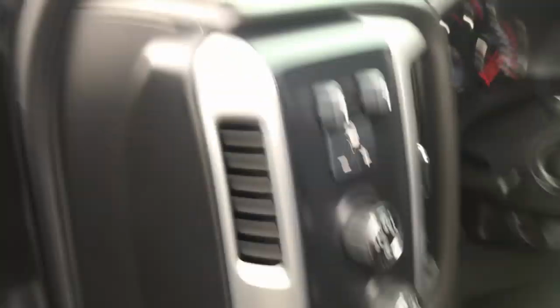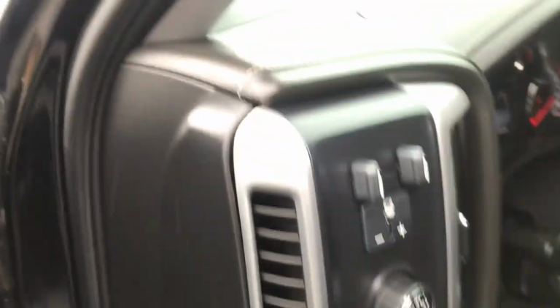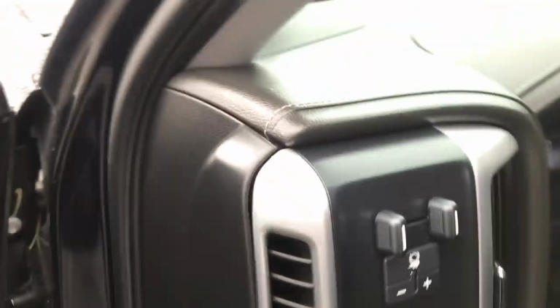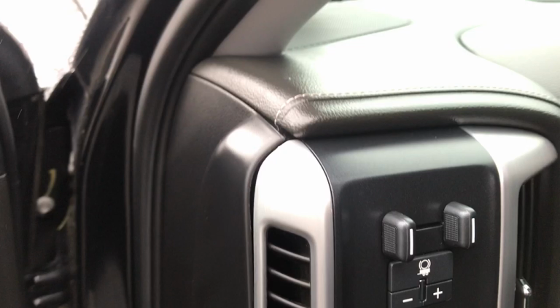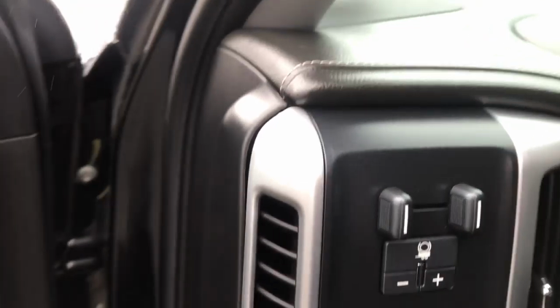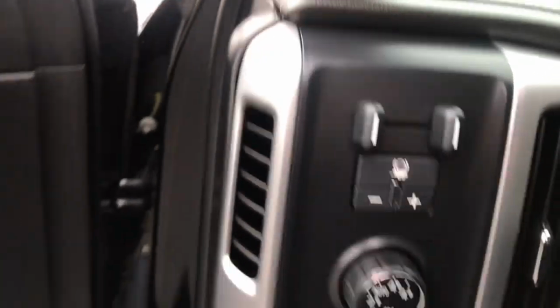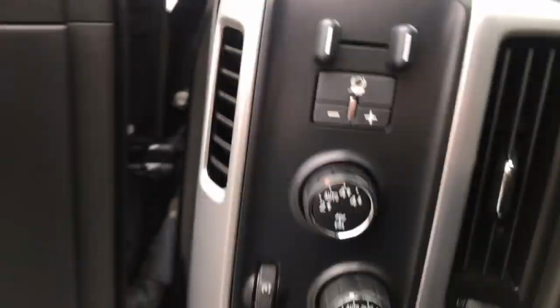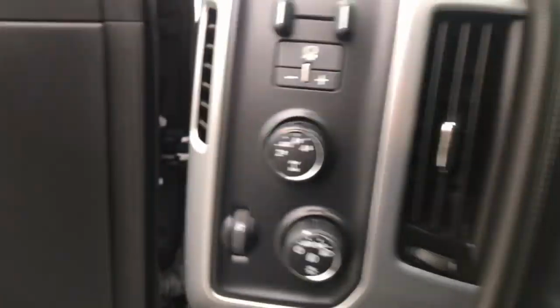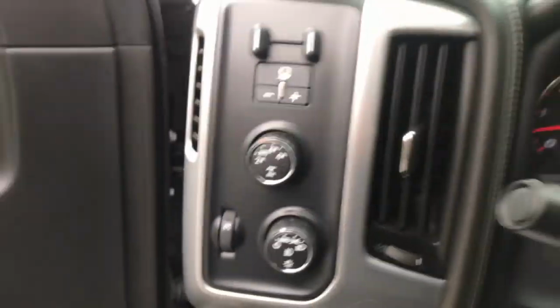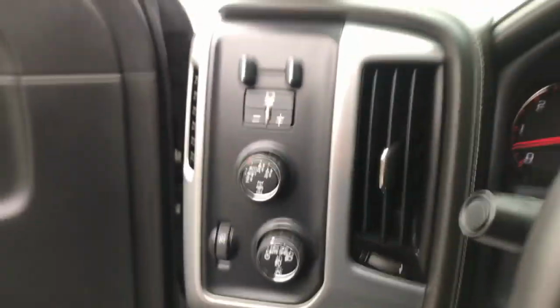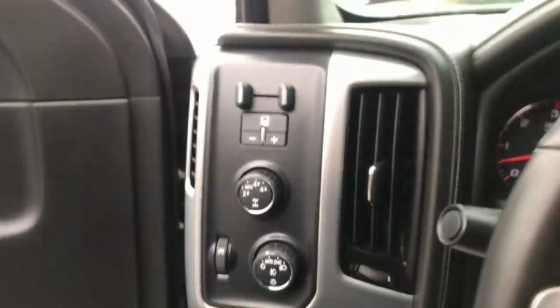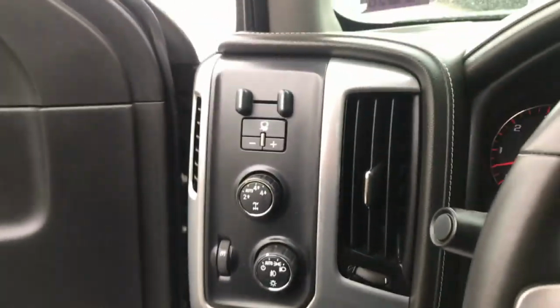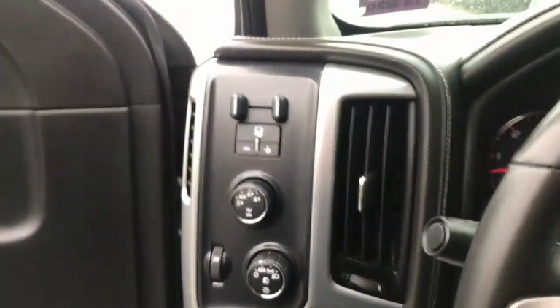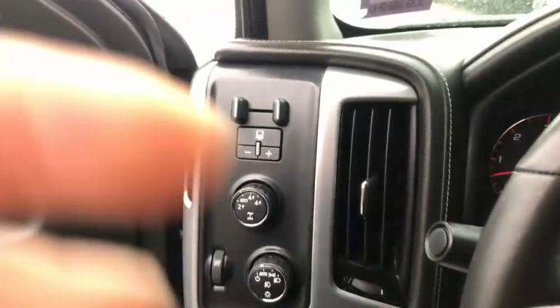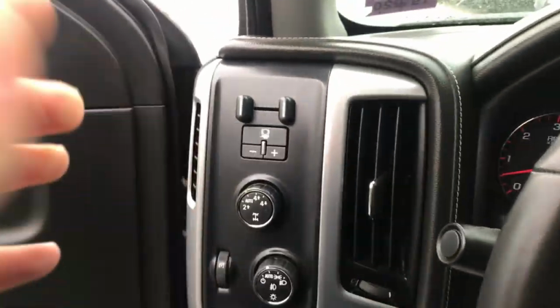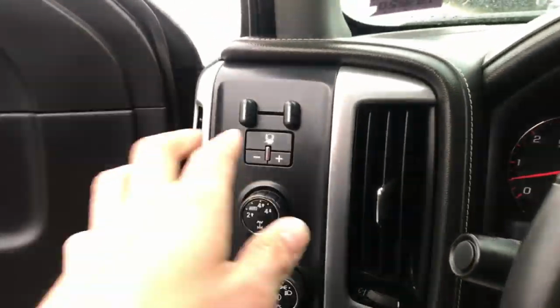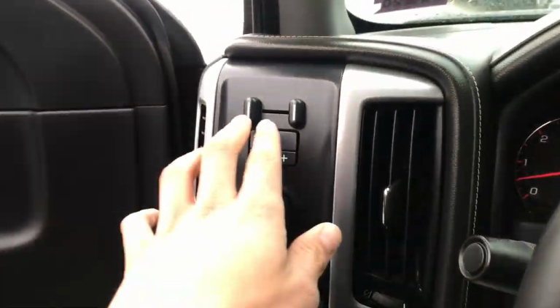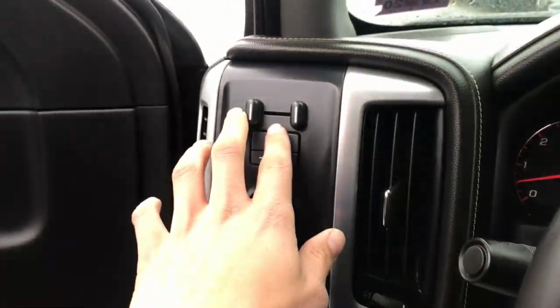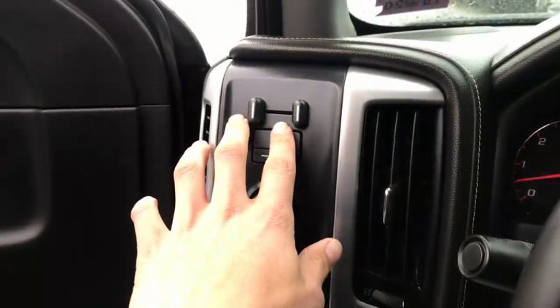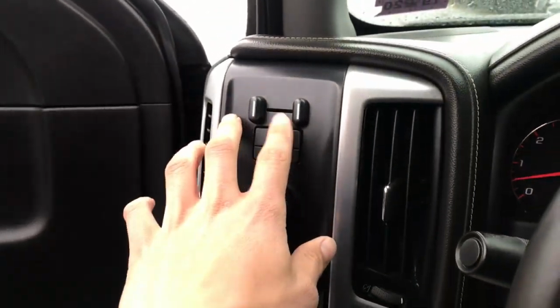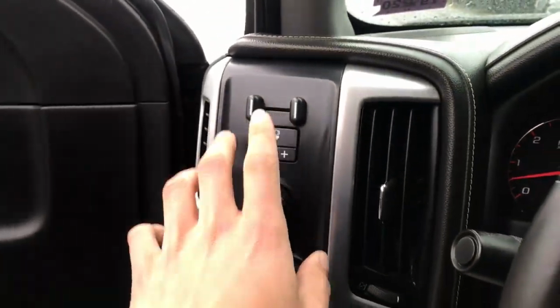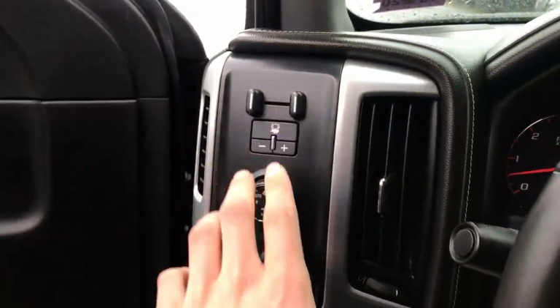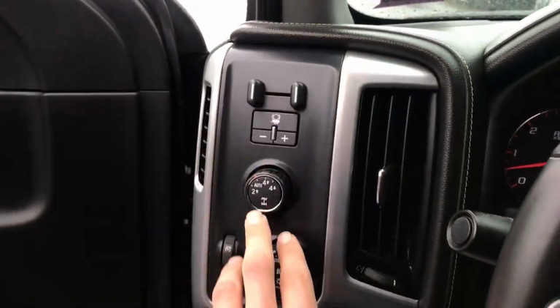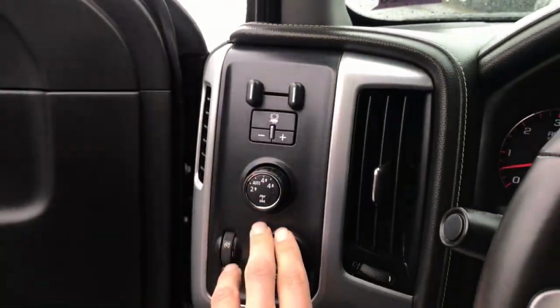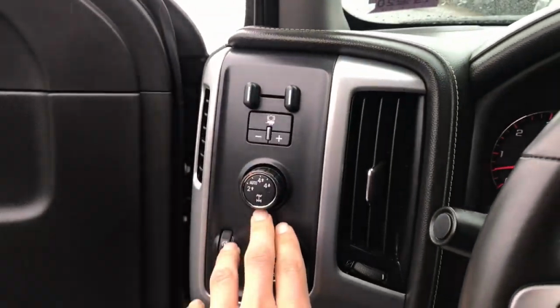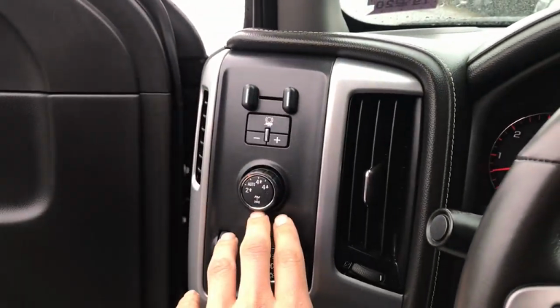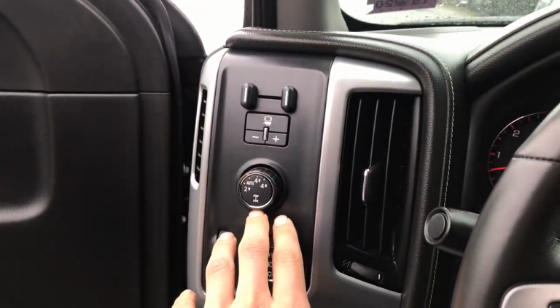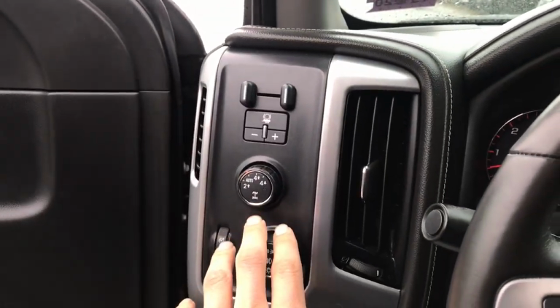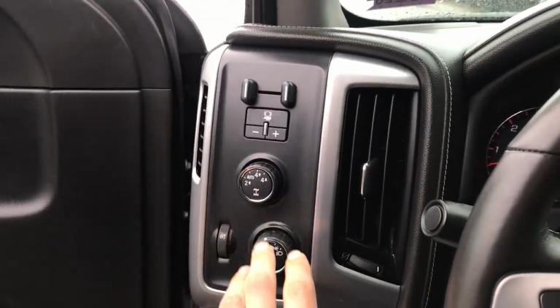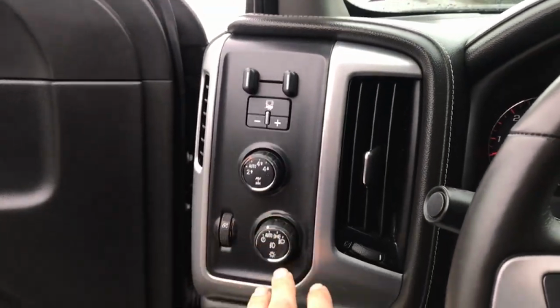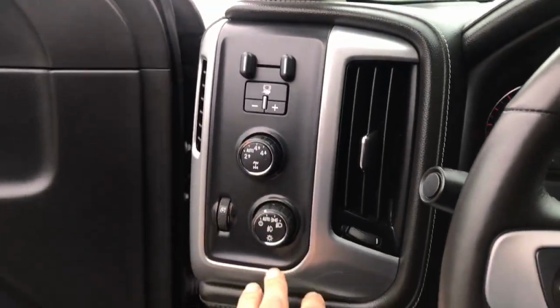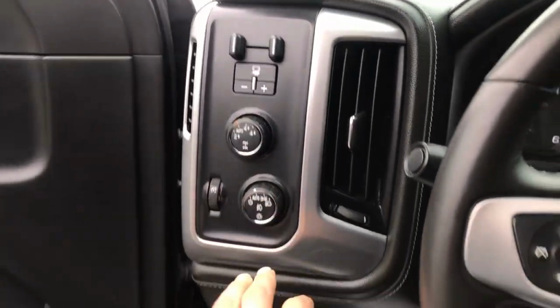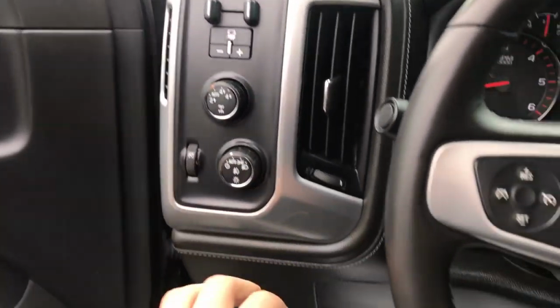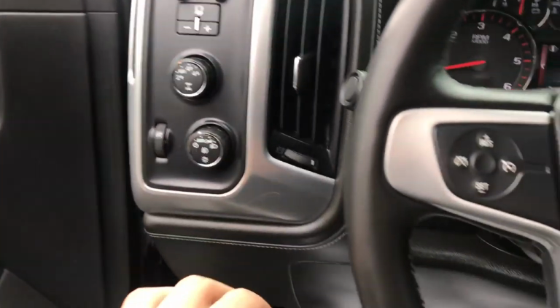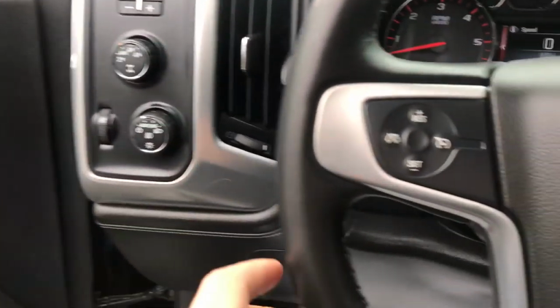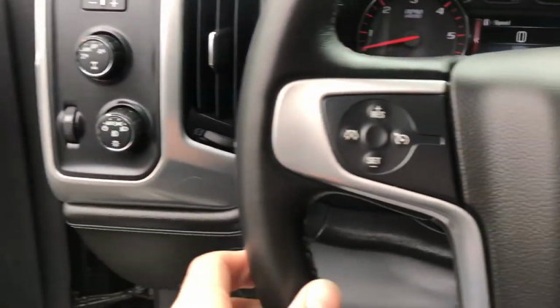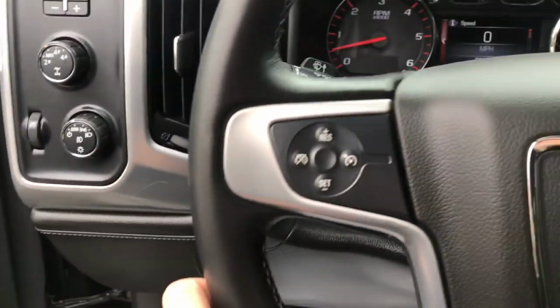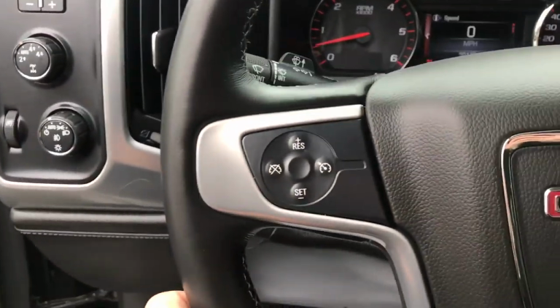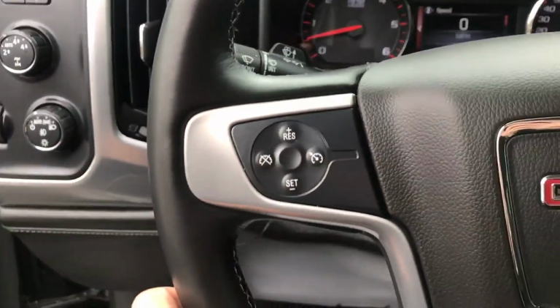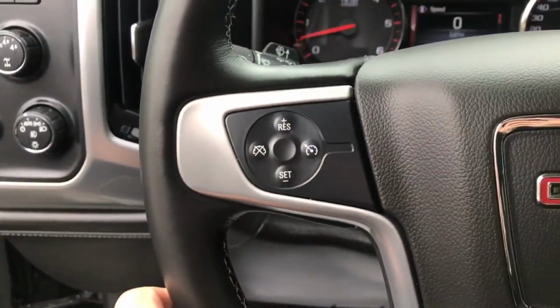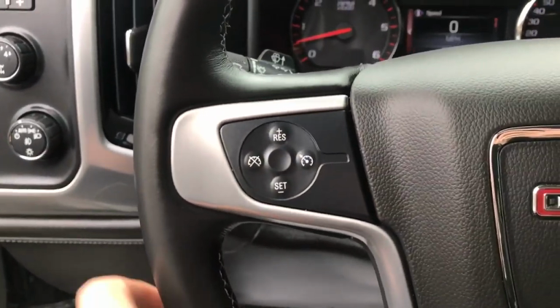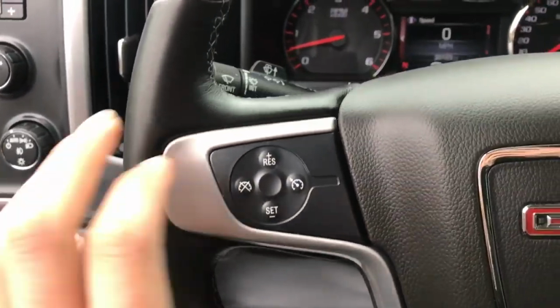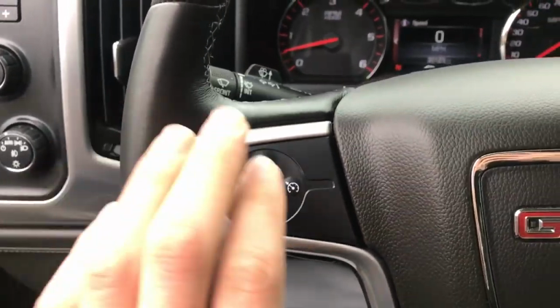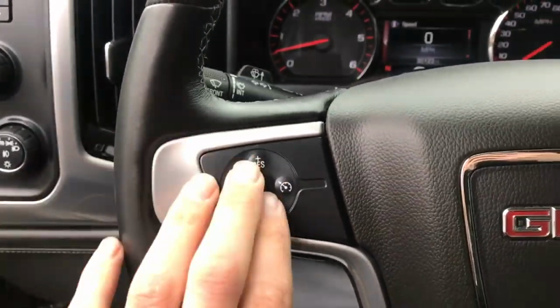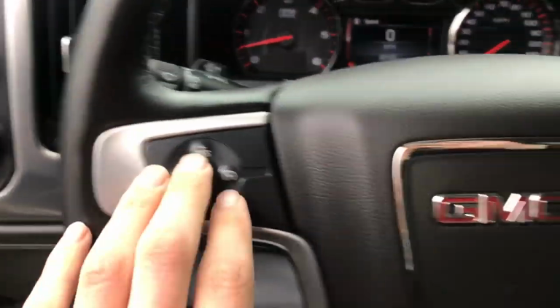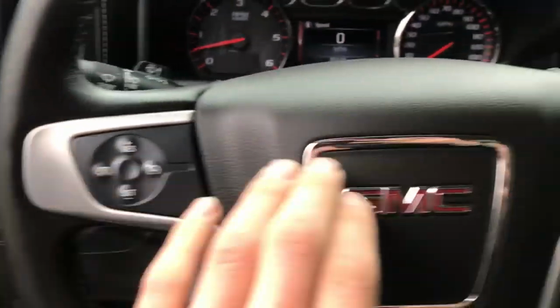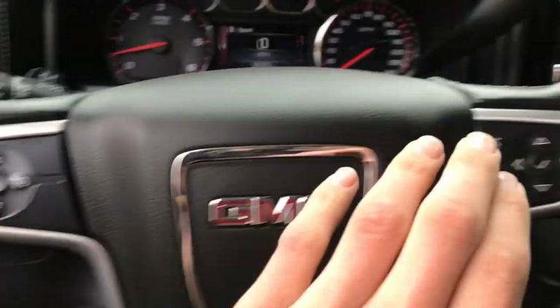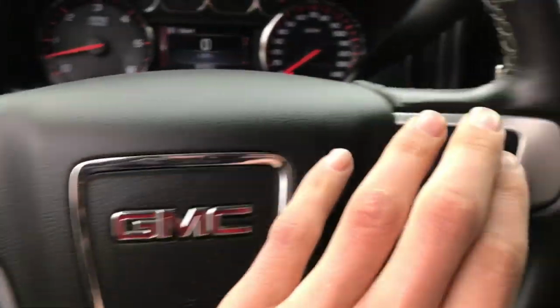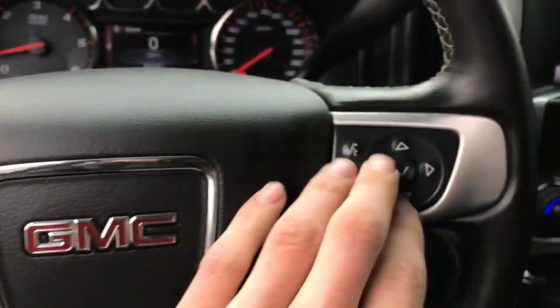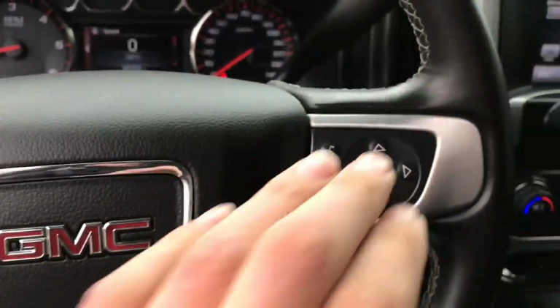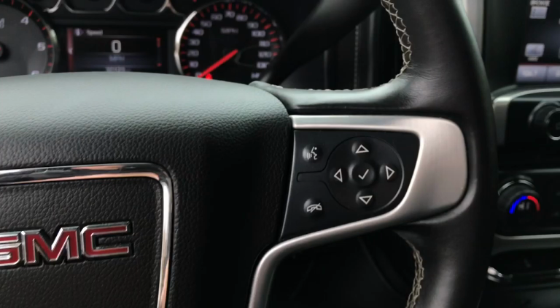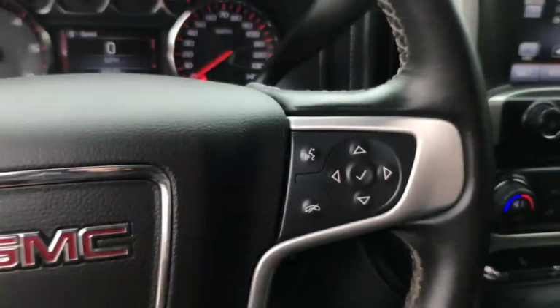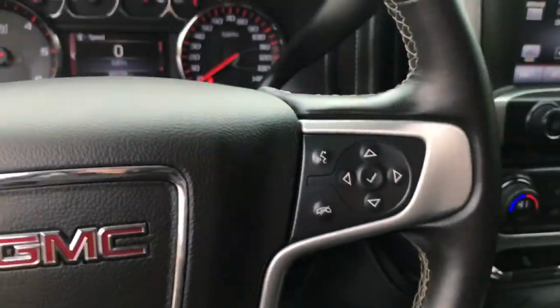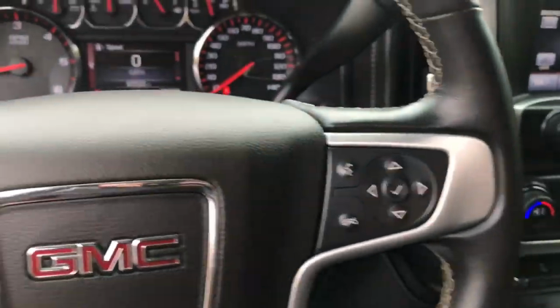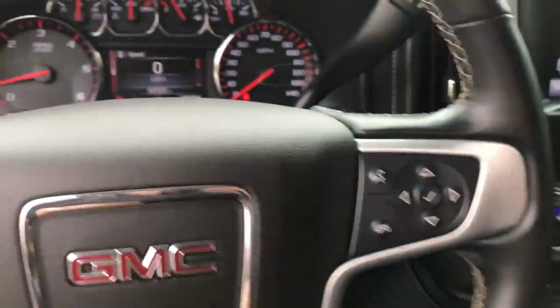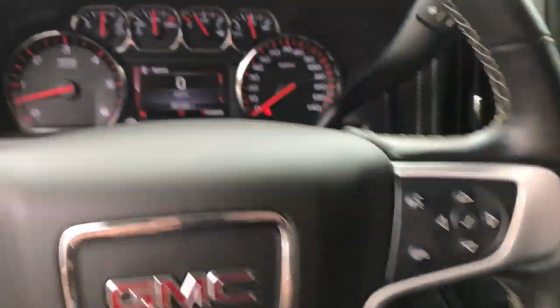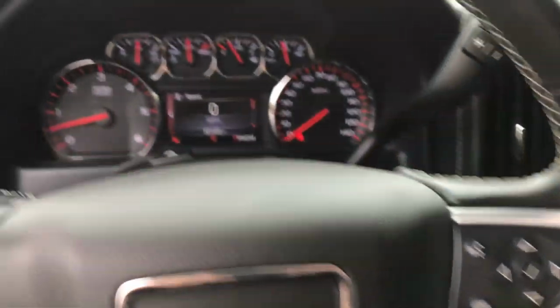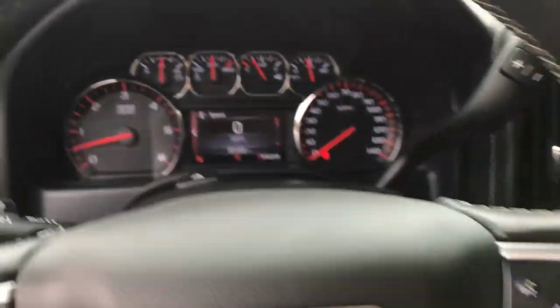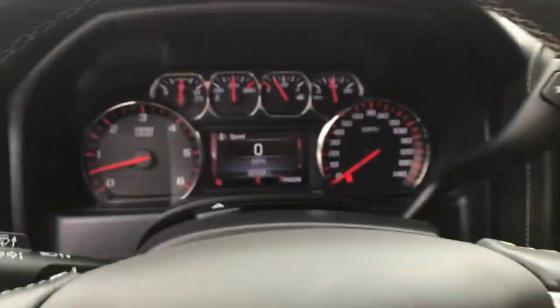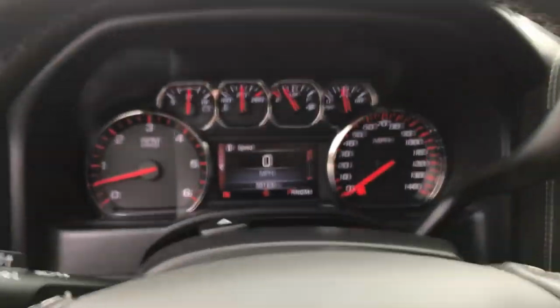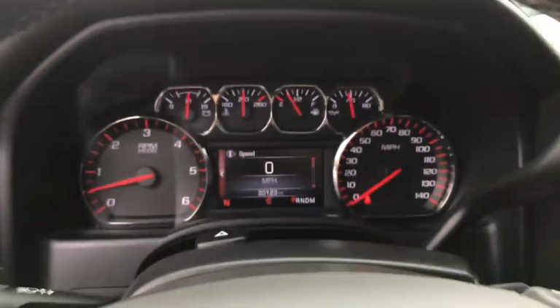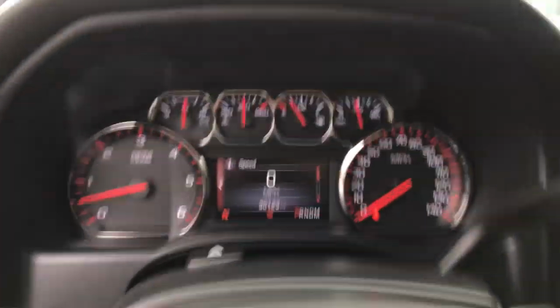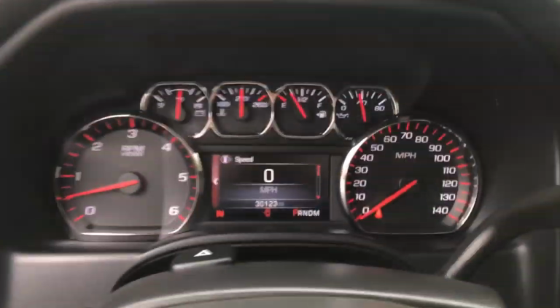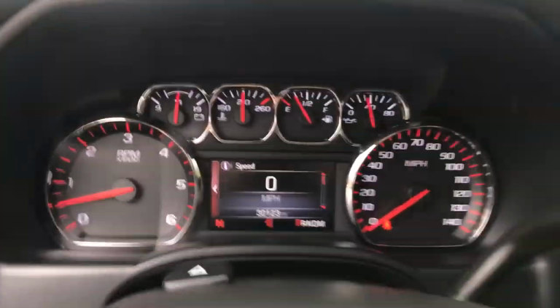Step on inside here, you've got your trailer brake controller, your on-the-fly four-wheel drive, your lighting controls, and you've also got your cruise and some audio functions here on the wheel as well.